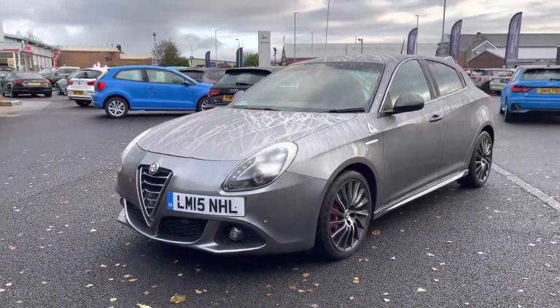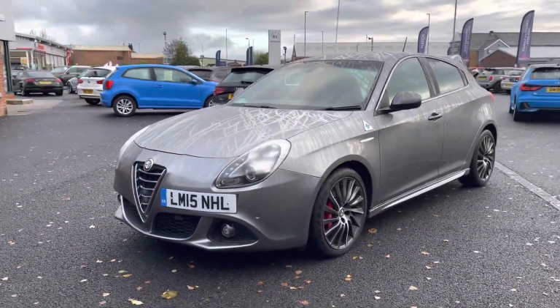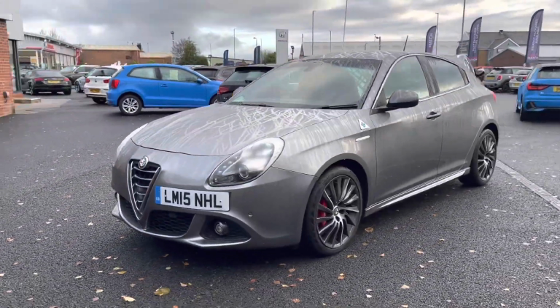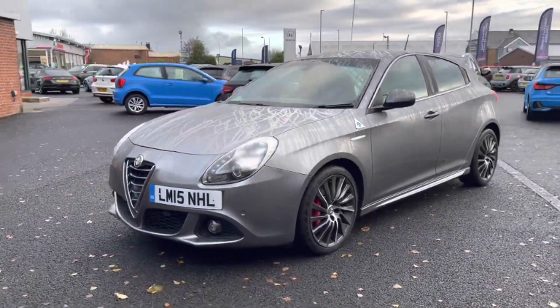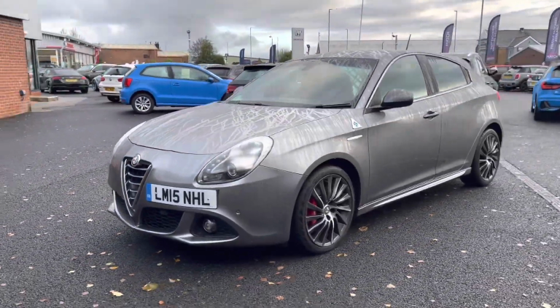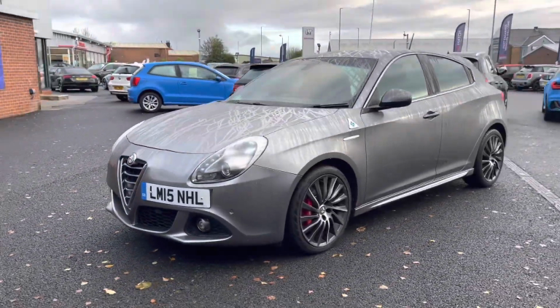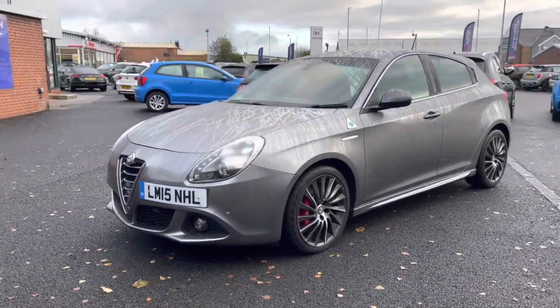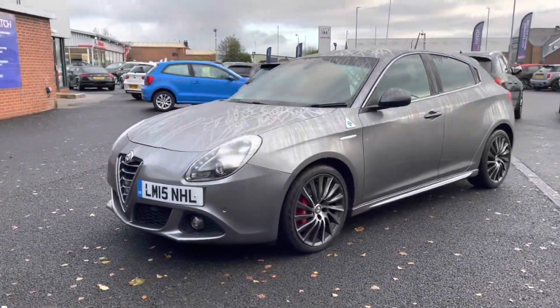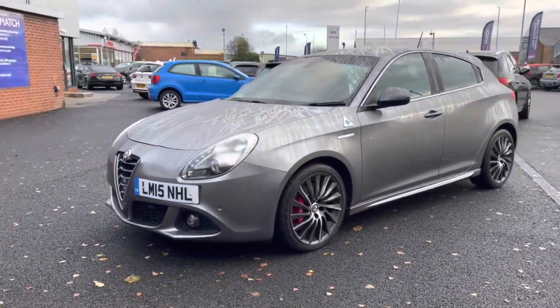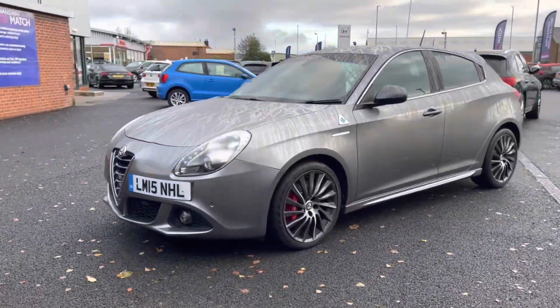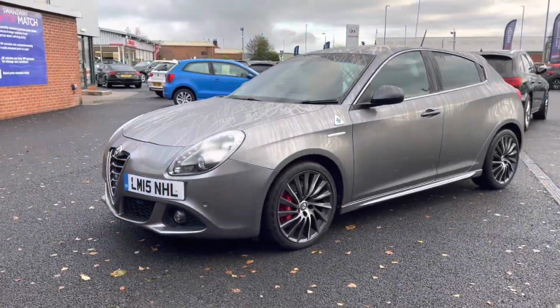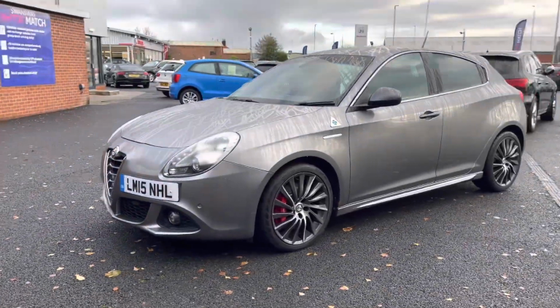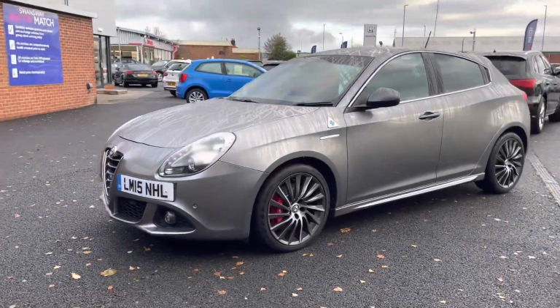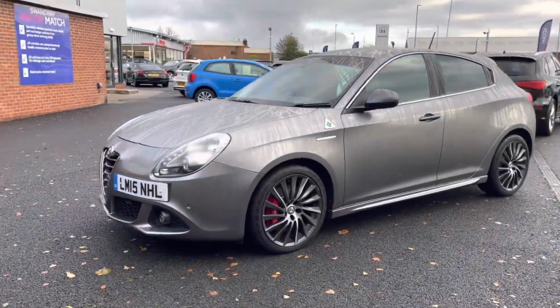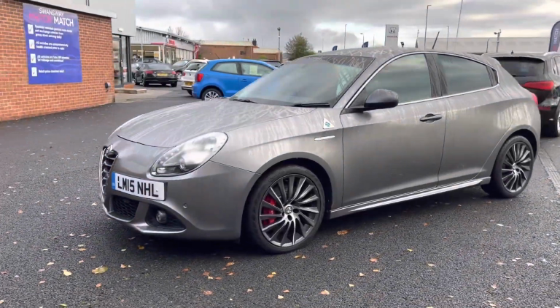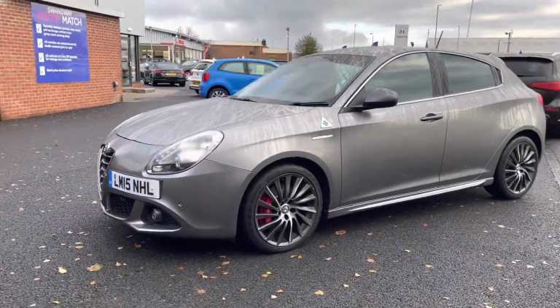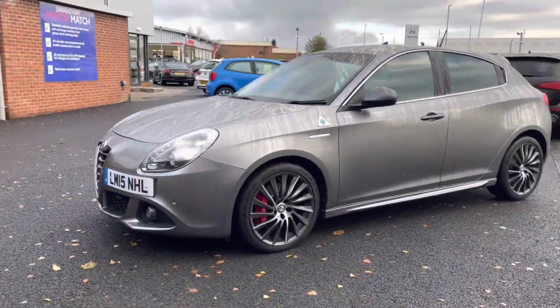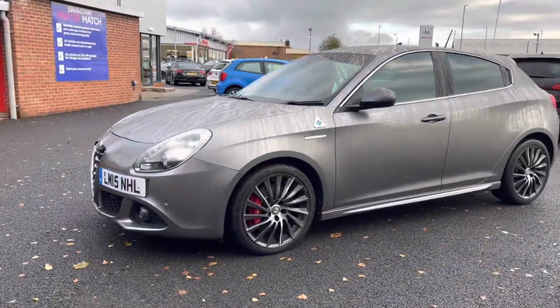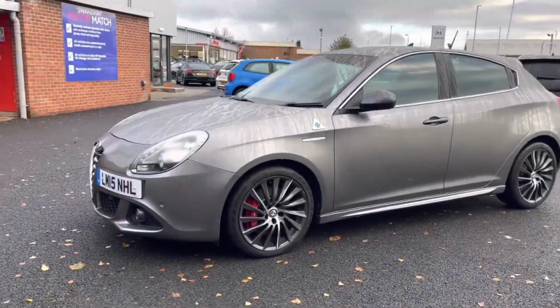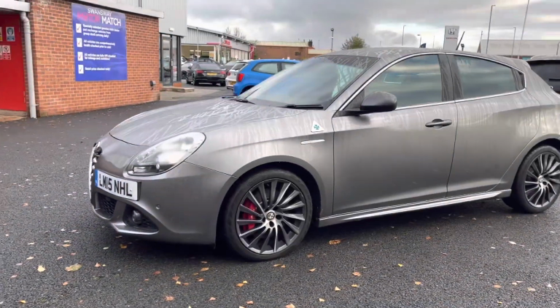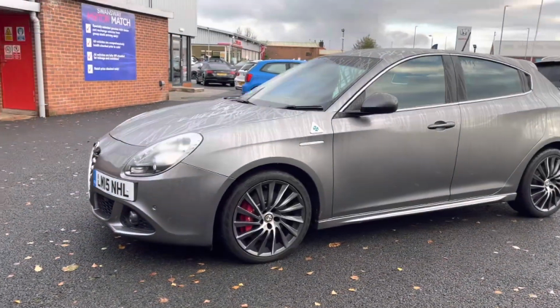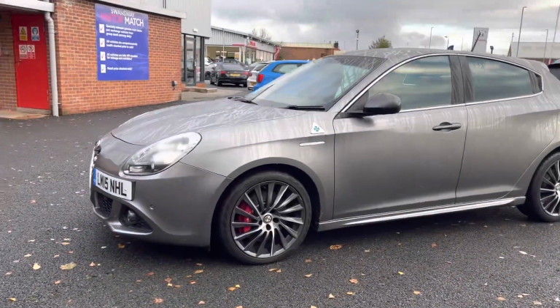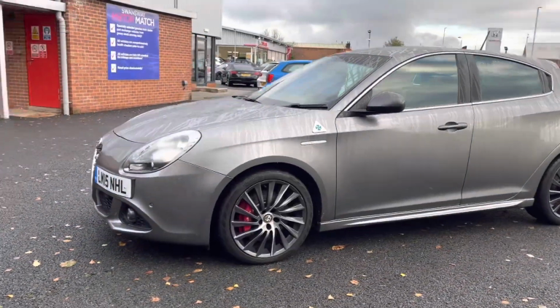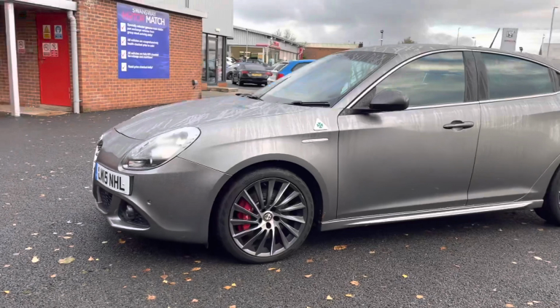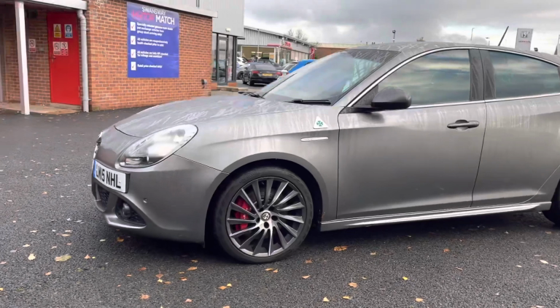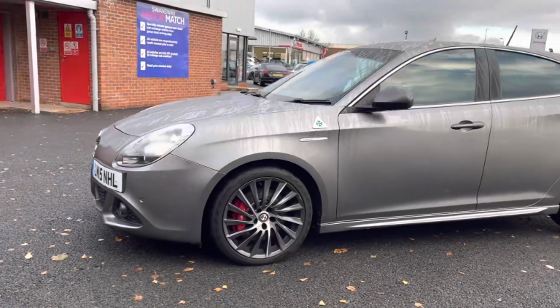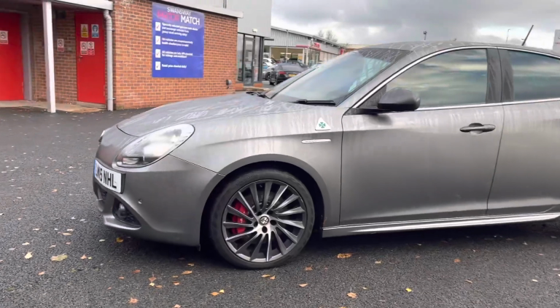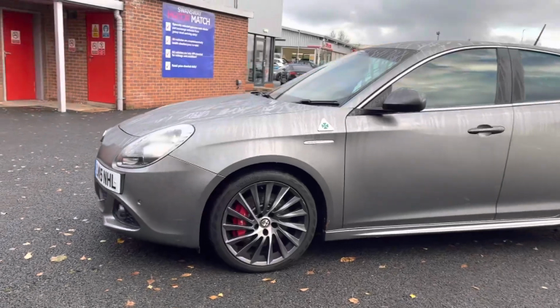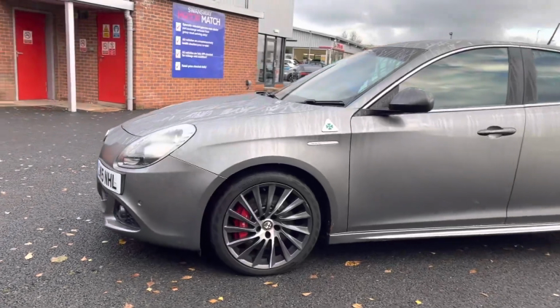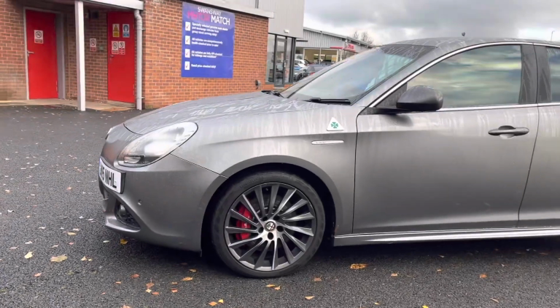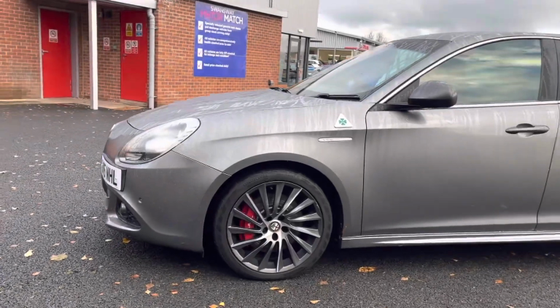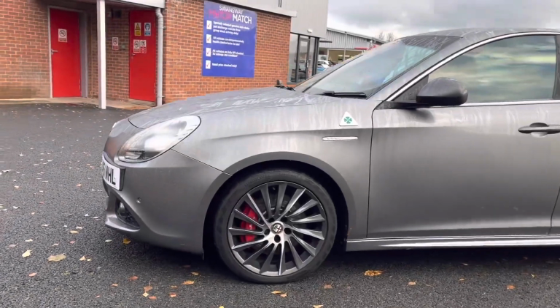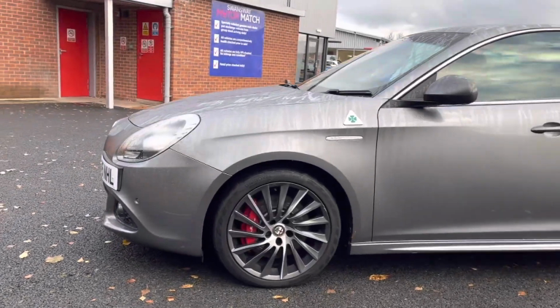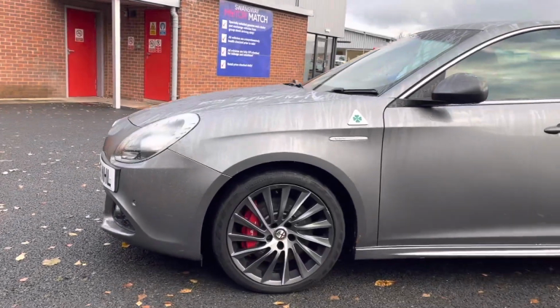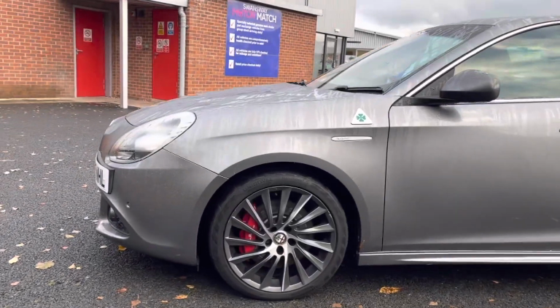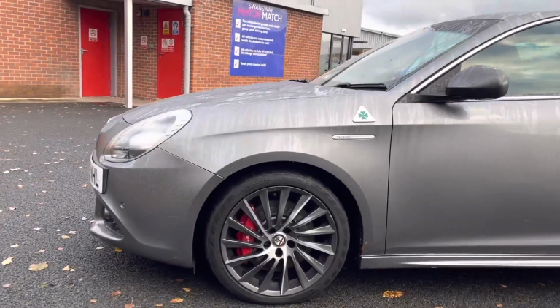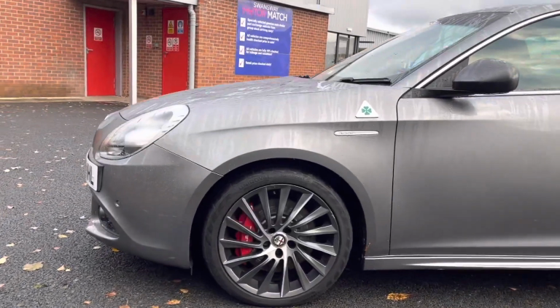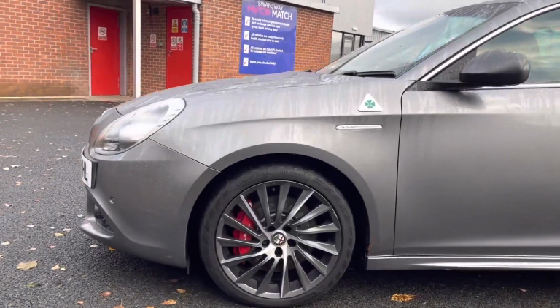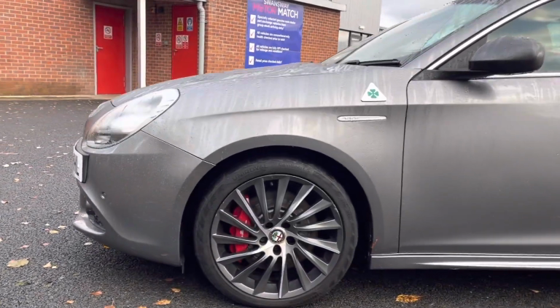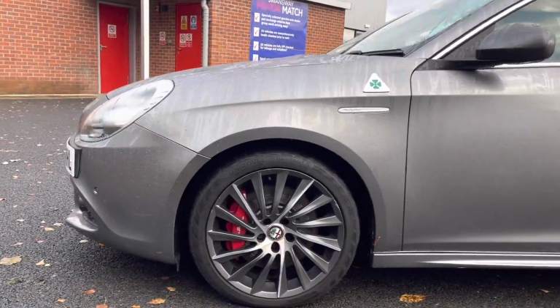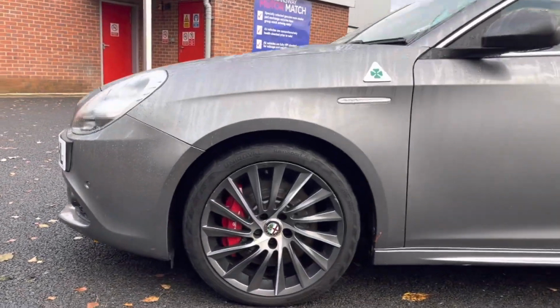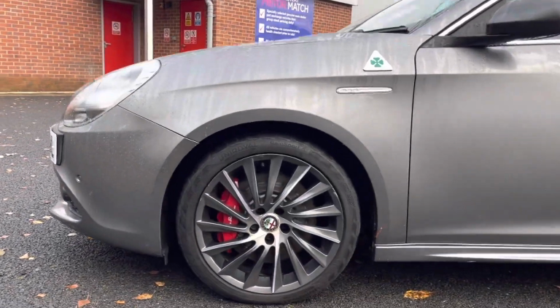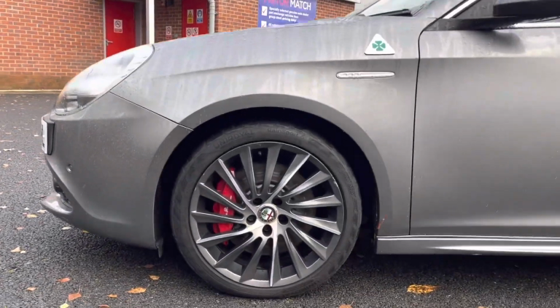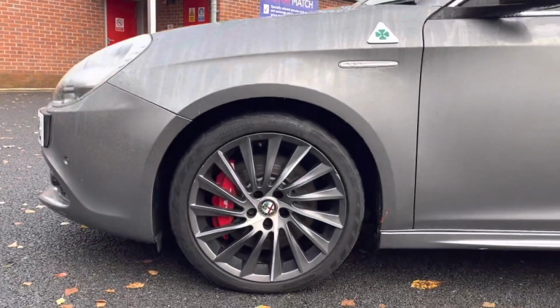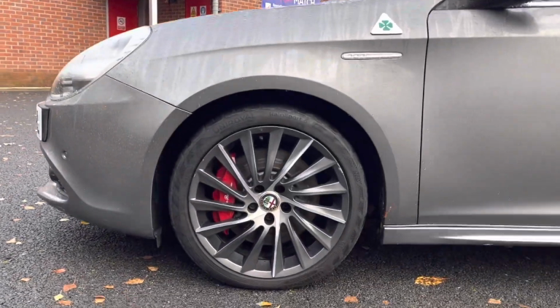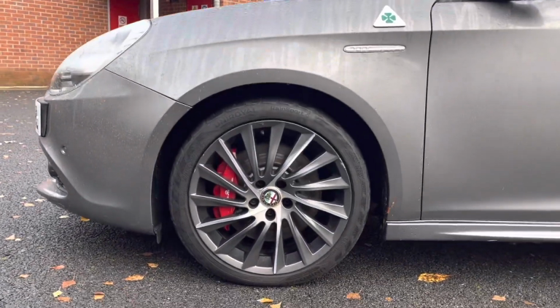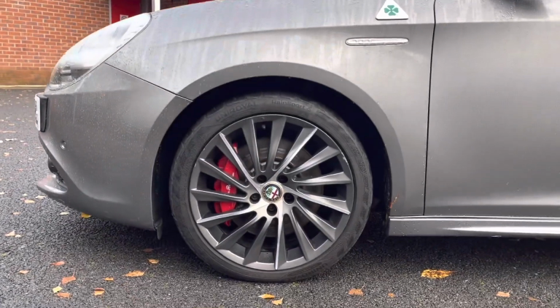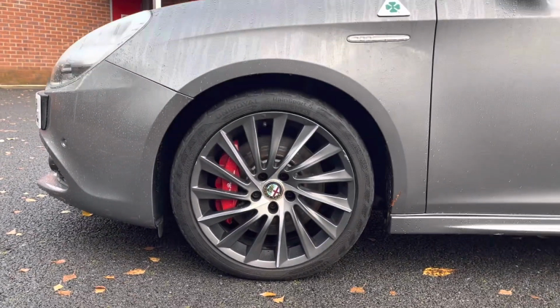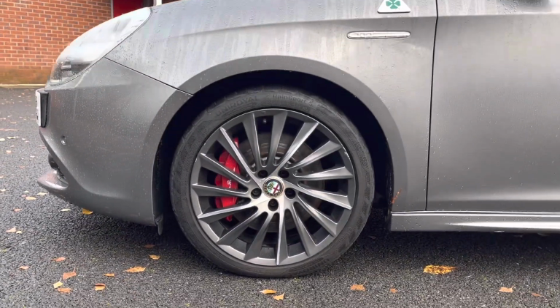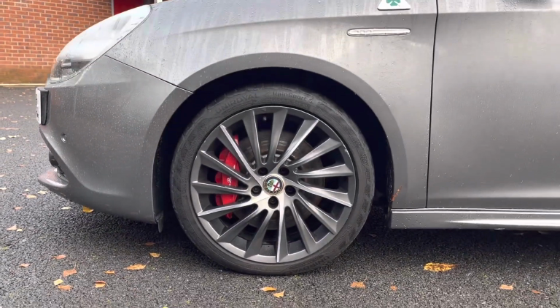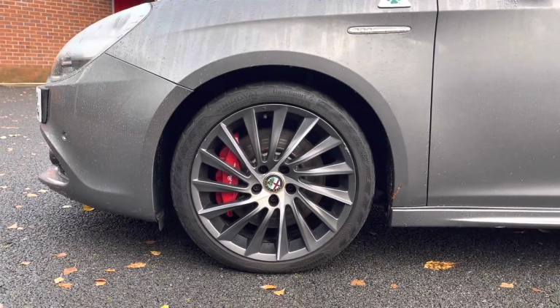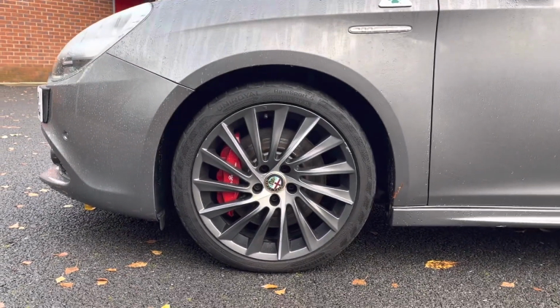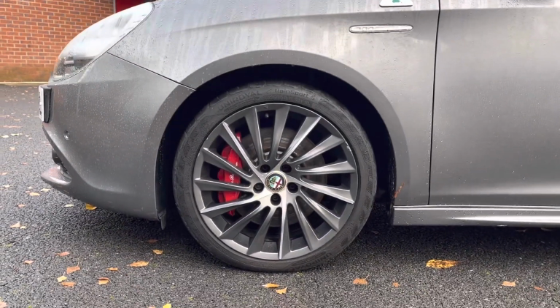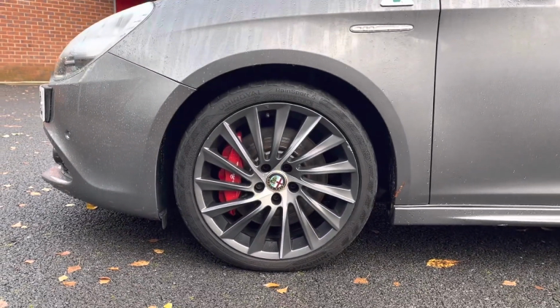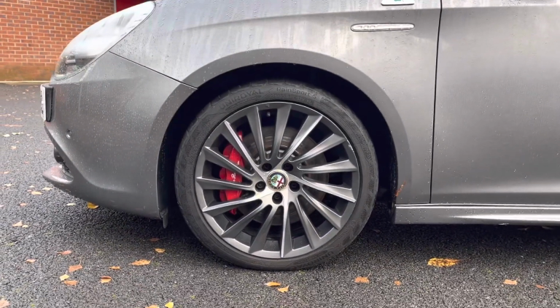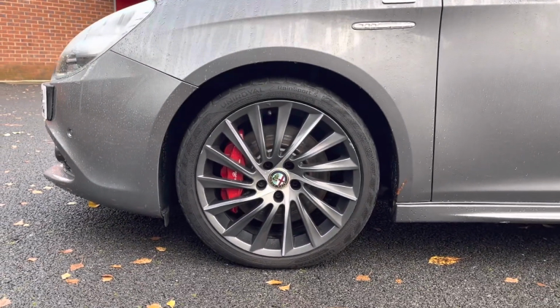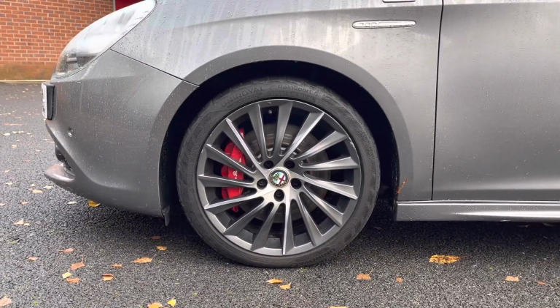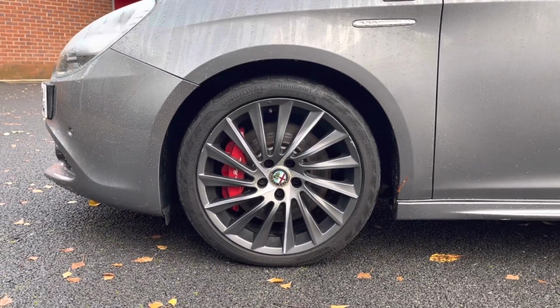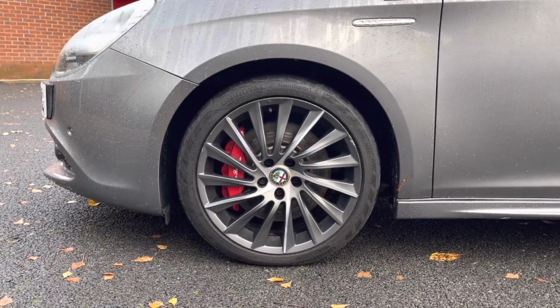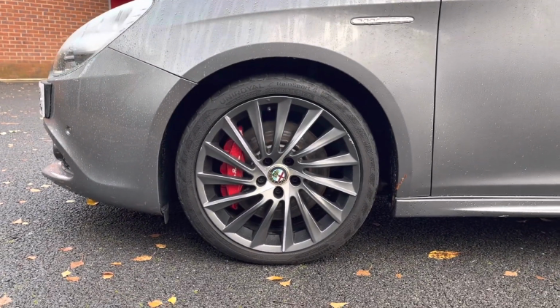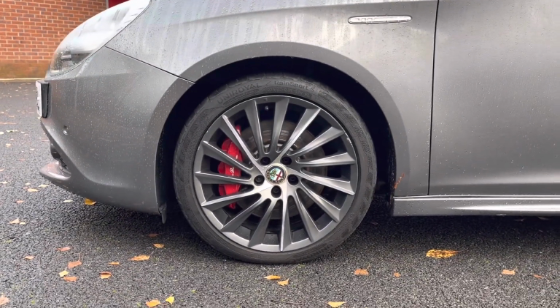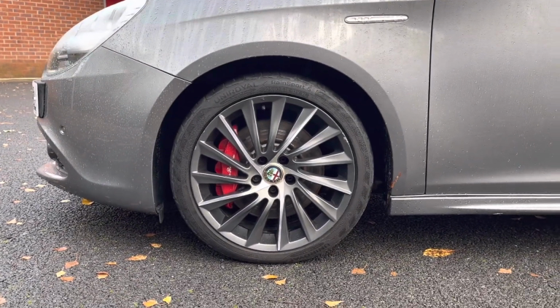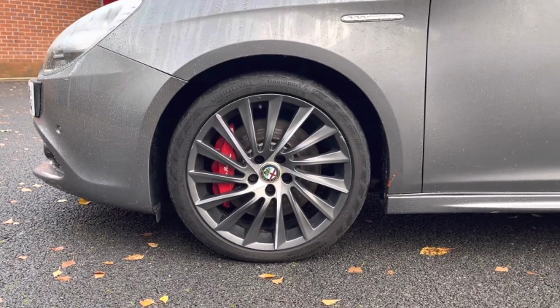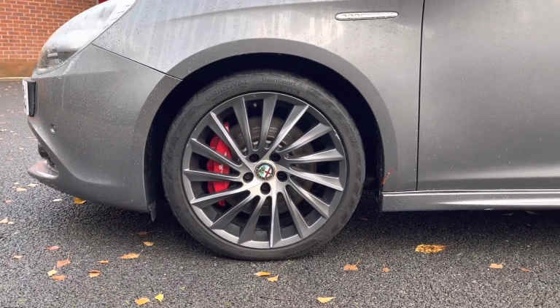Here you can see you do have your stunning 17-18 inch alloy wheels that really complement that exterior very nicely.